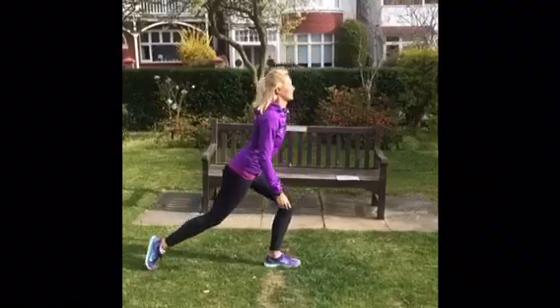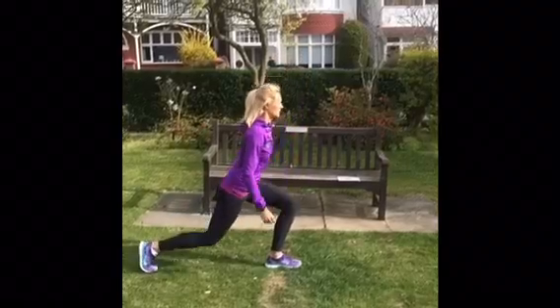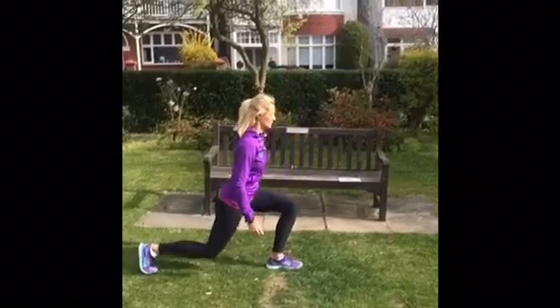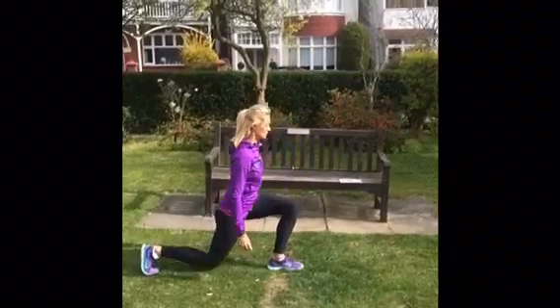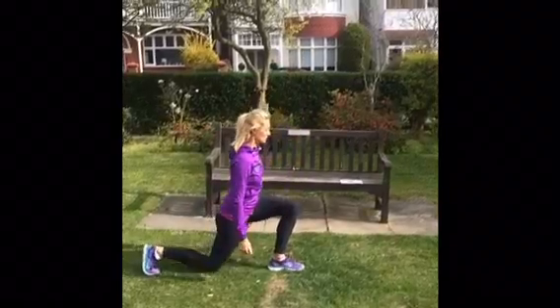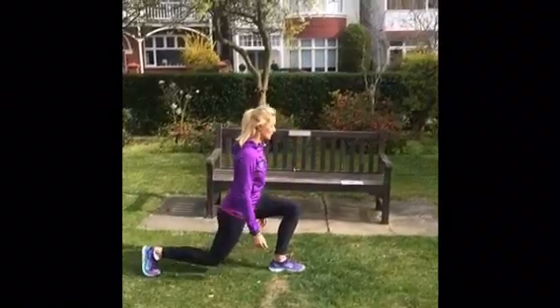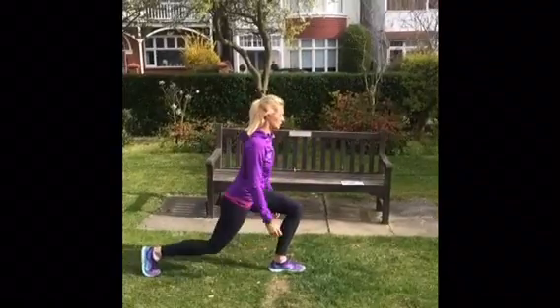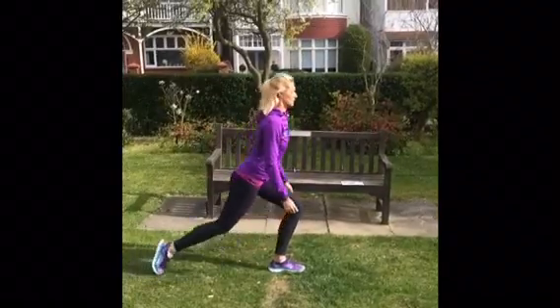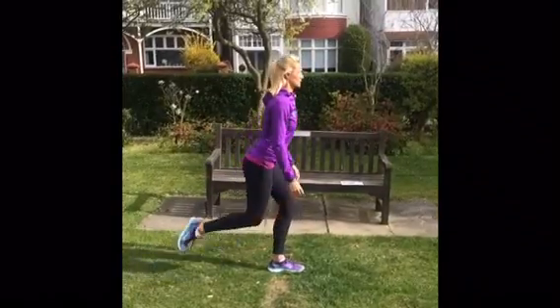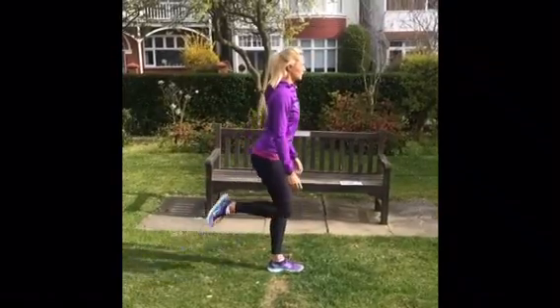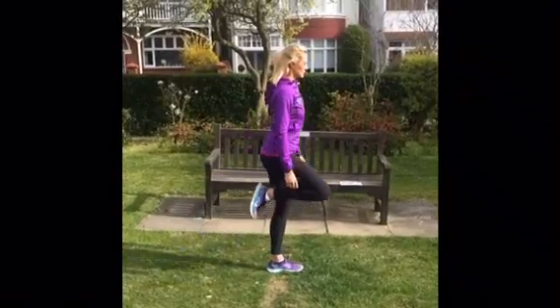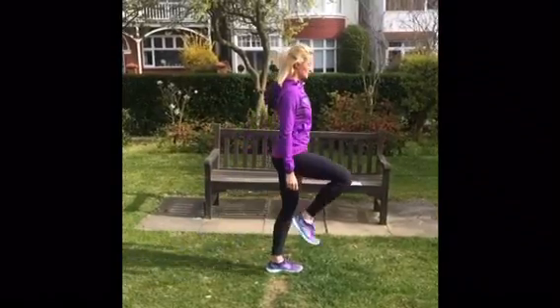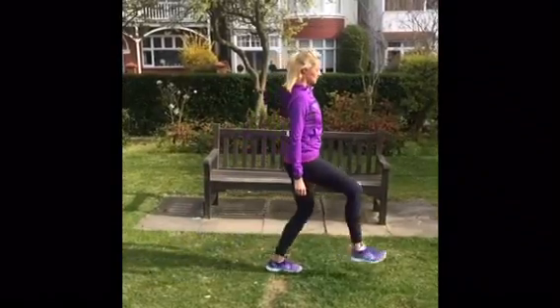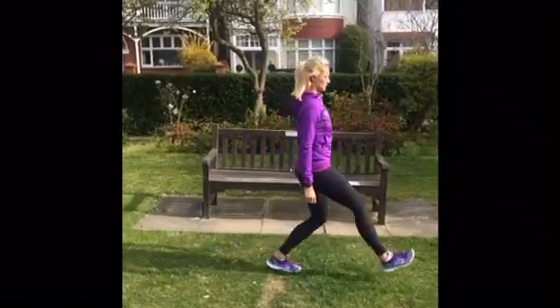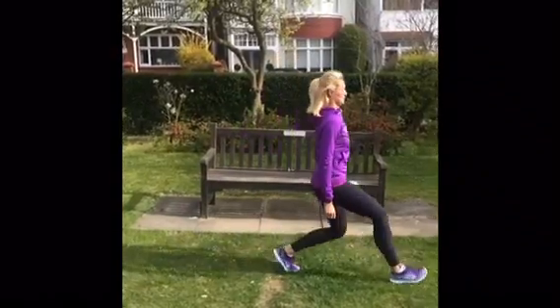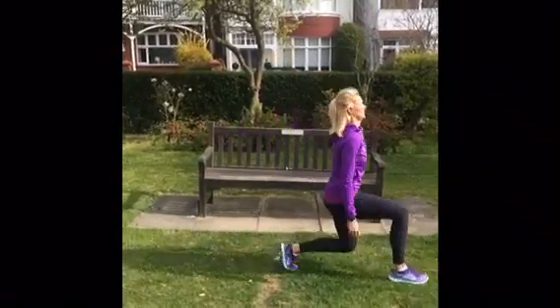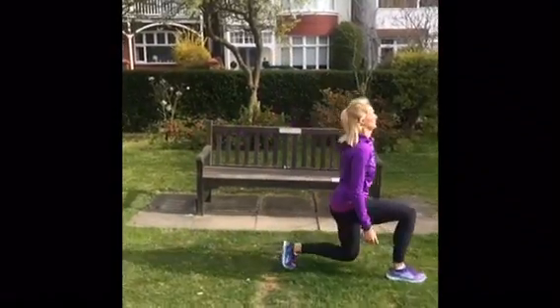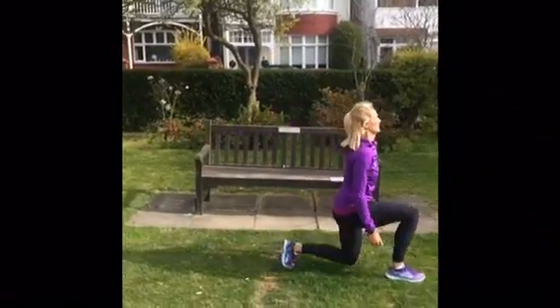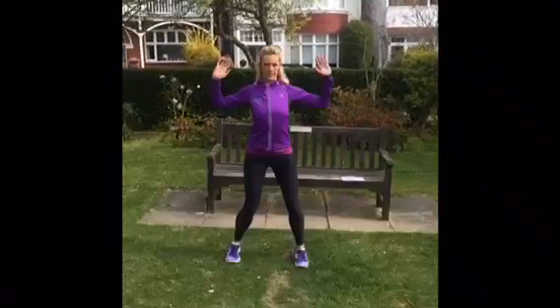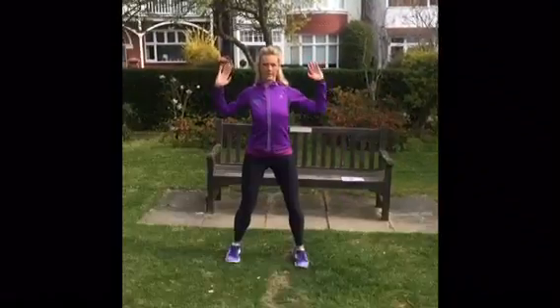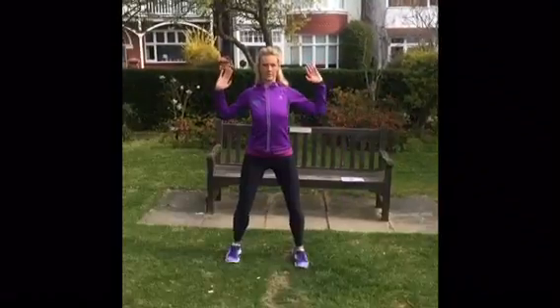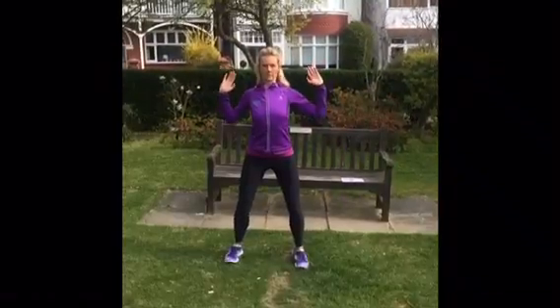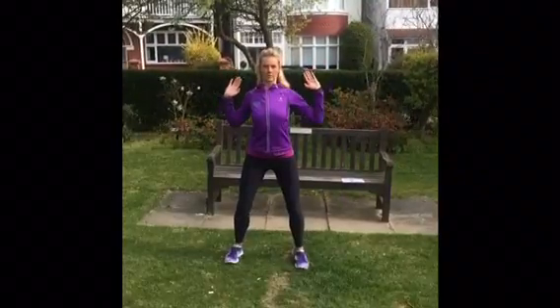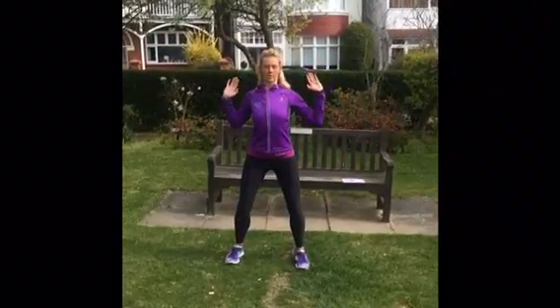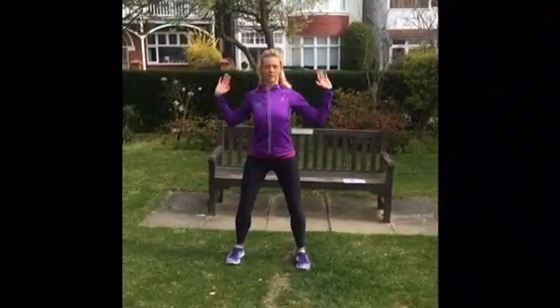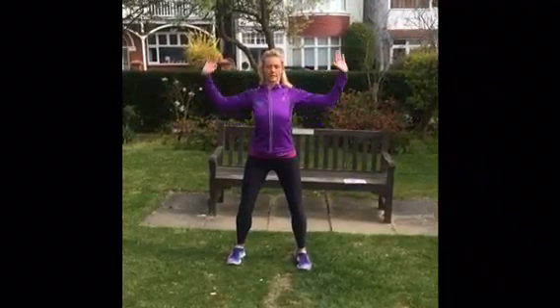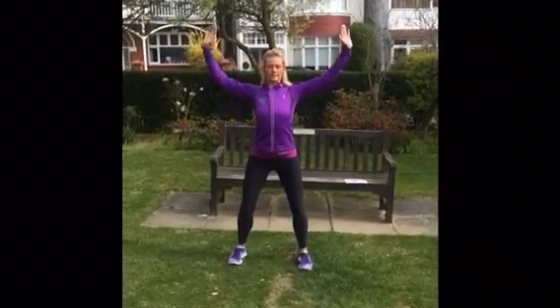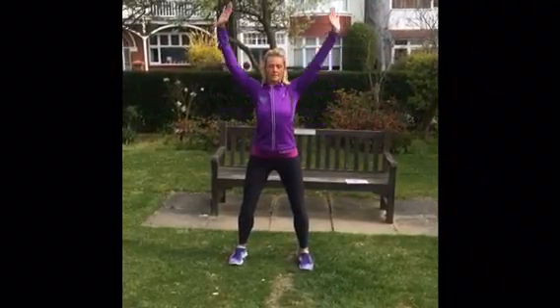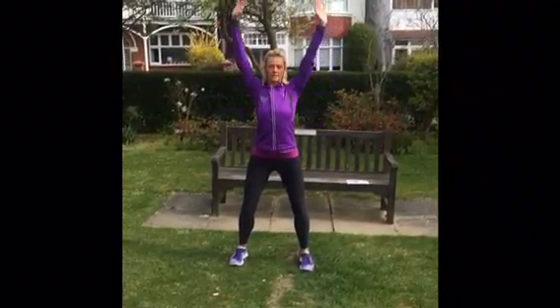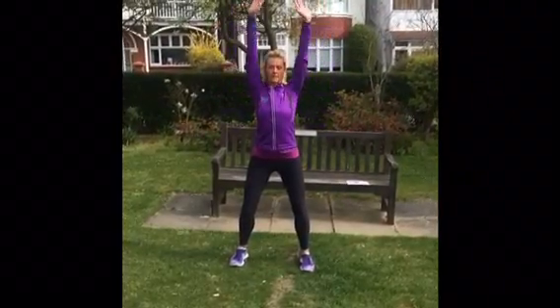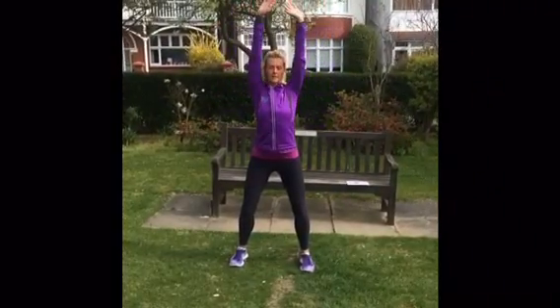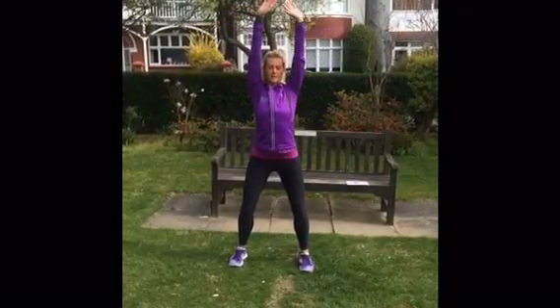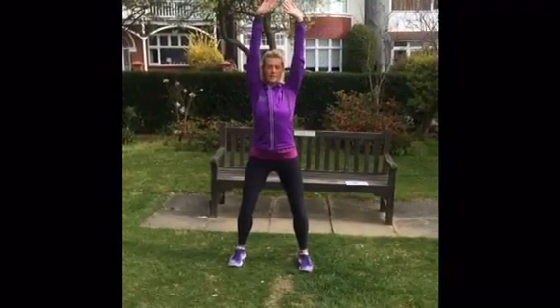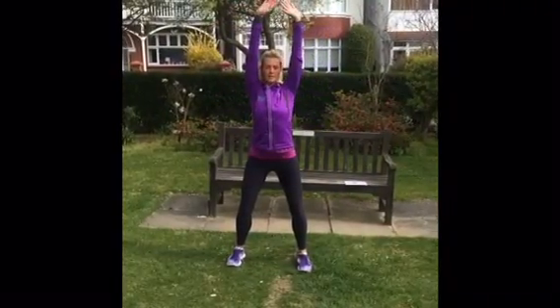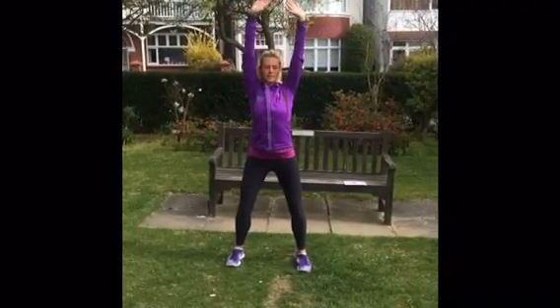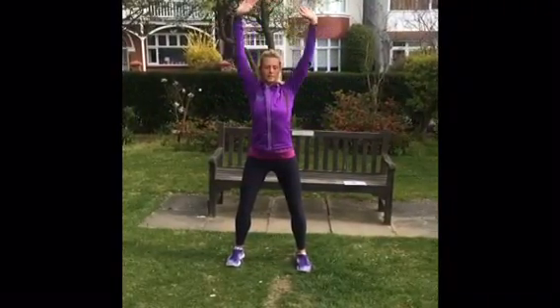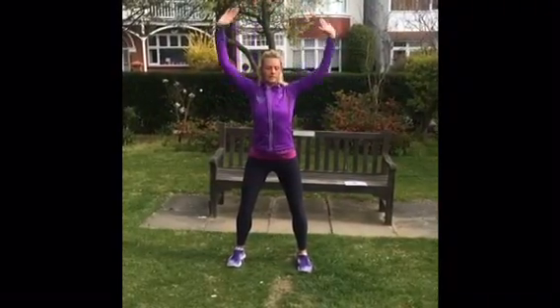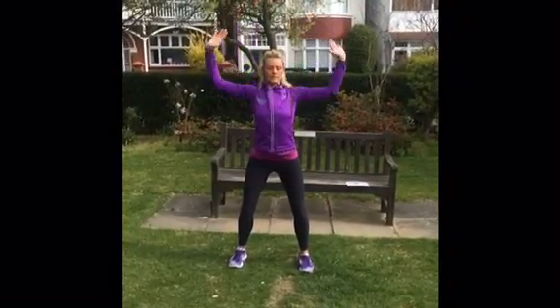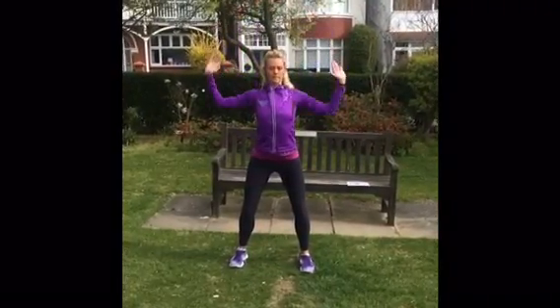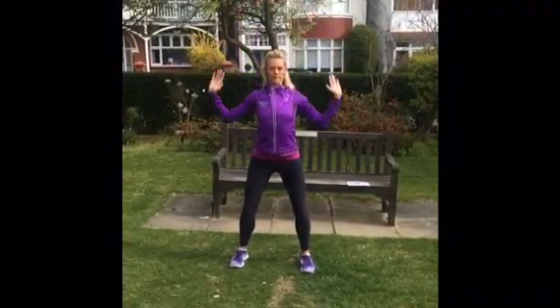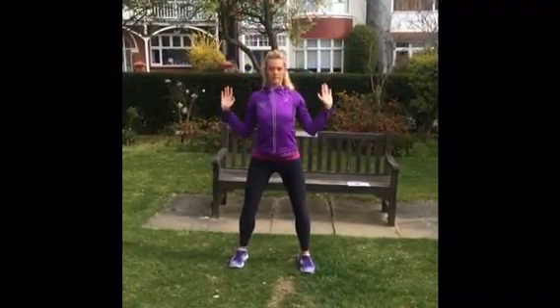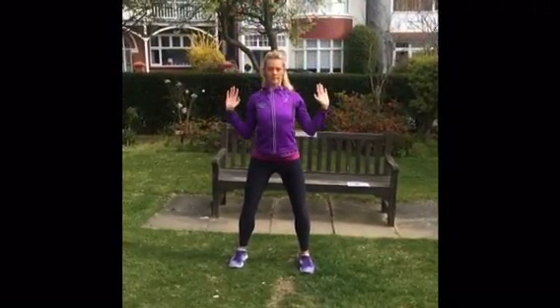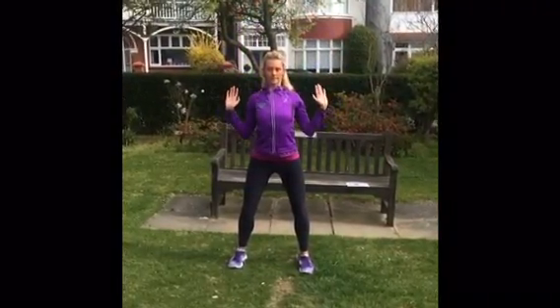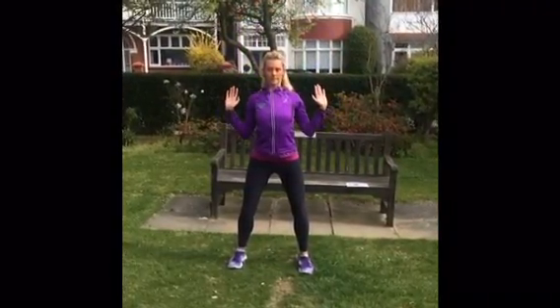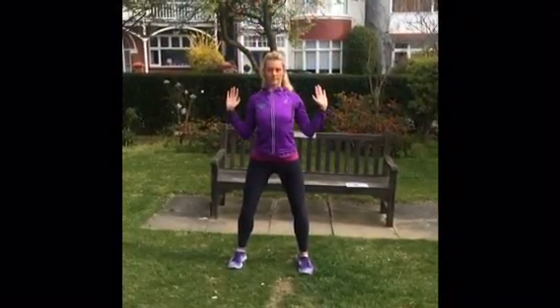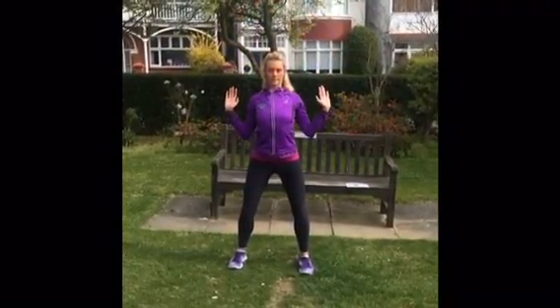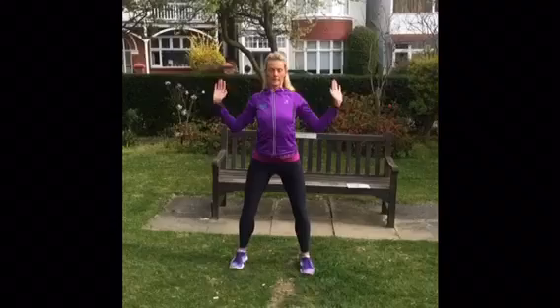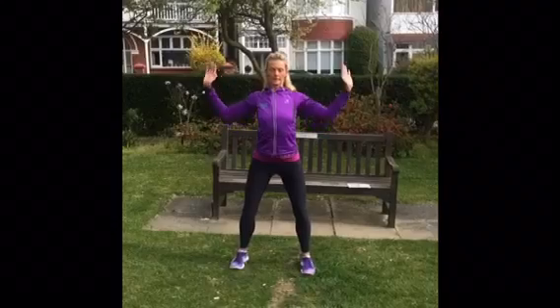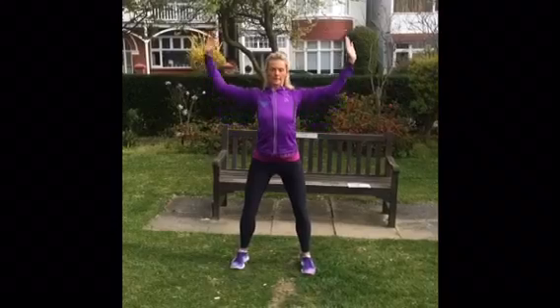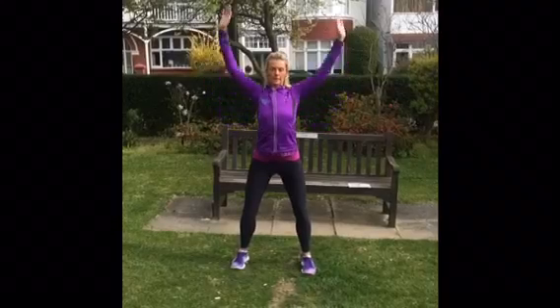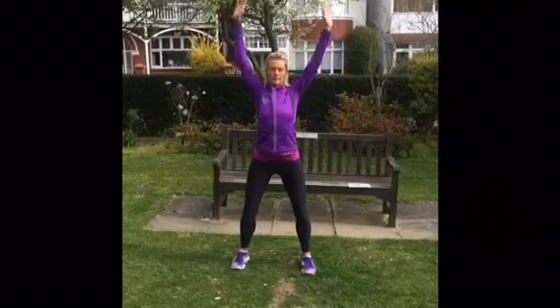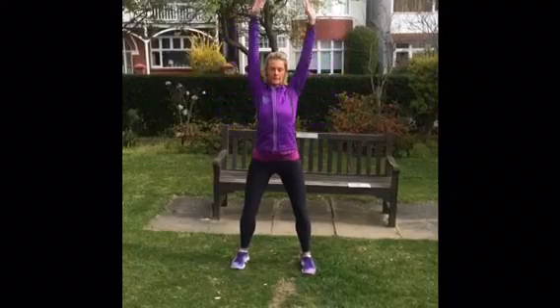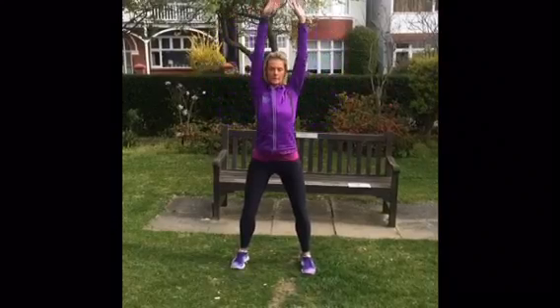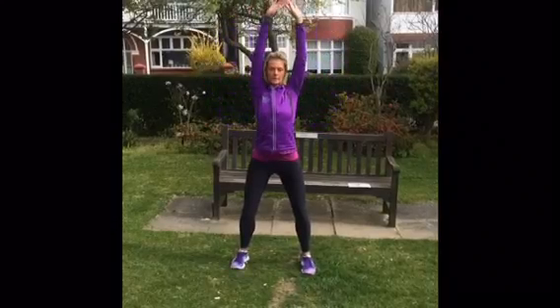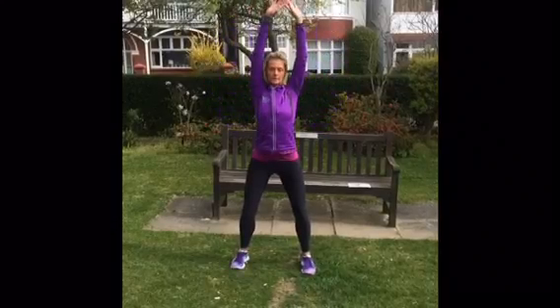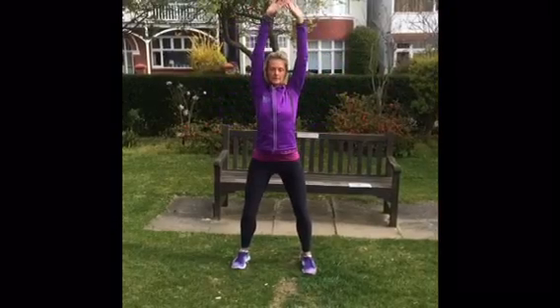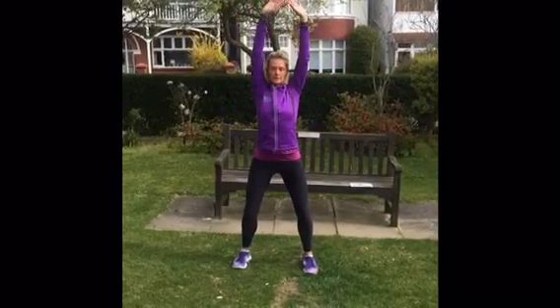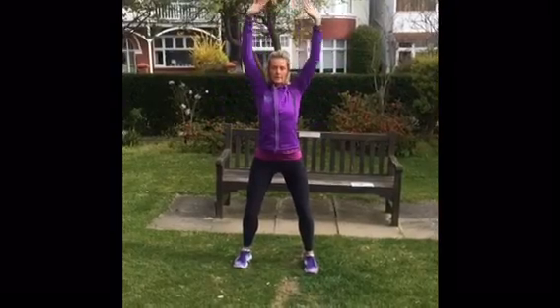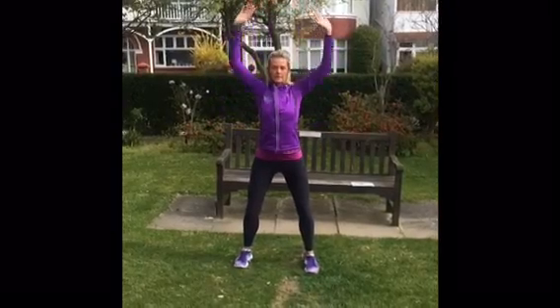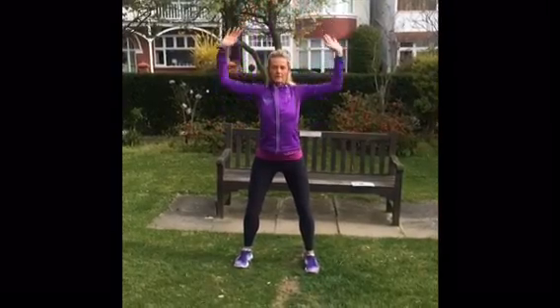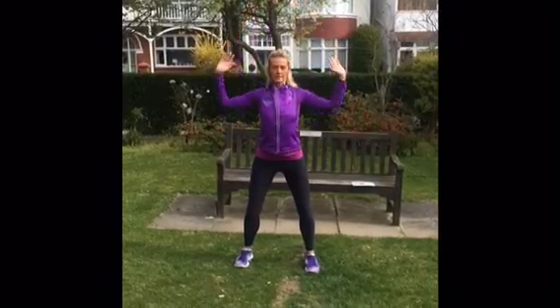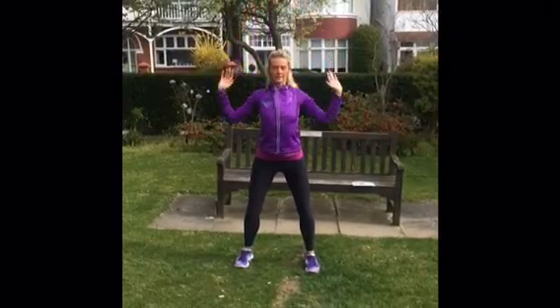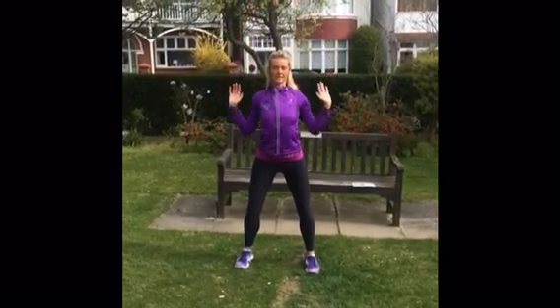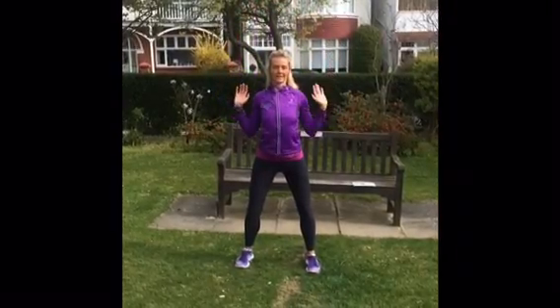Then you go on to wall slides. I didn't have a wall in the park, so just imagine your back is nice and flat. Arms above your head, then elbows down to your body.